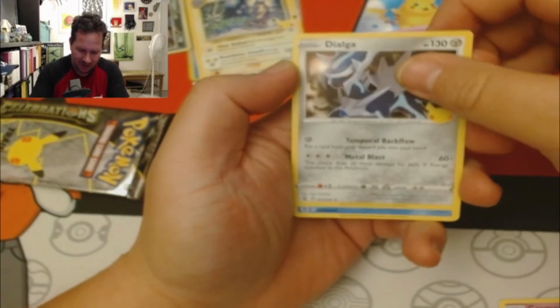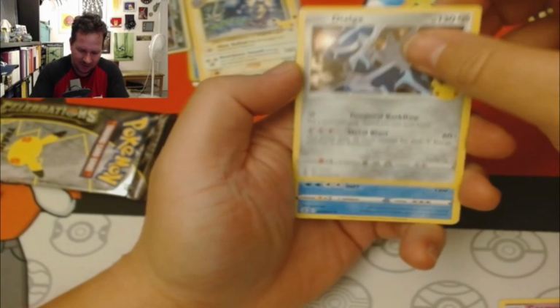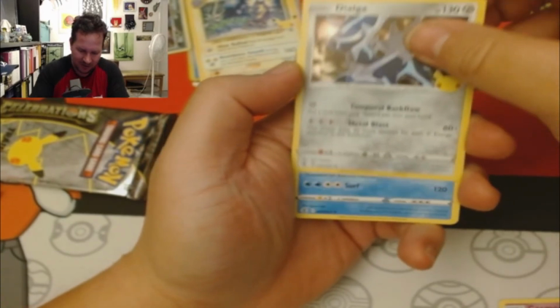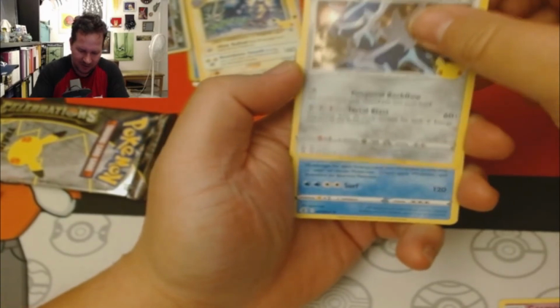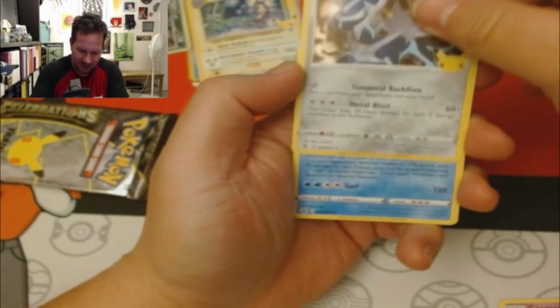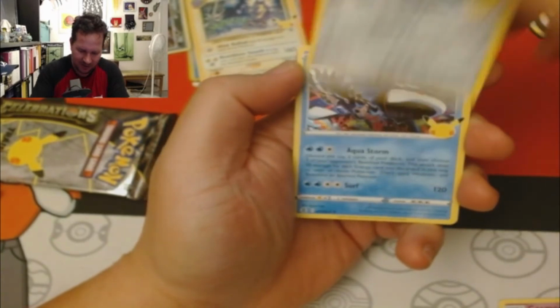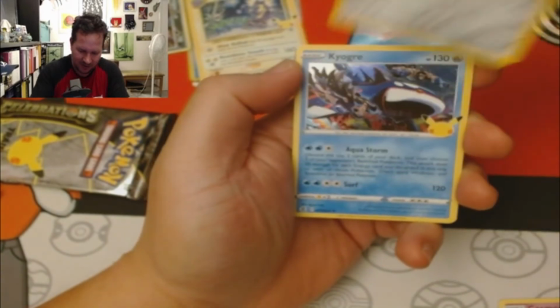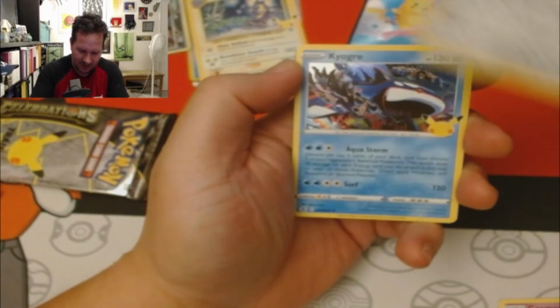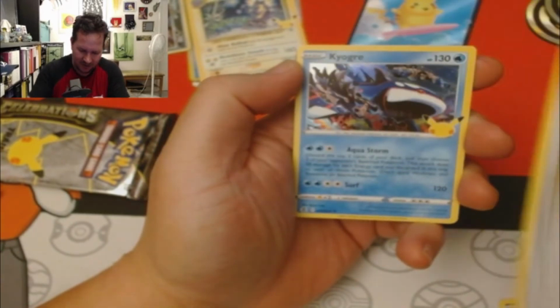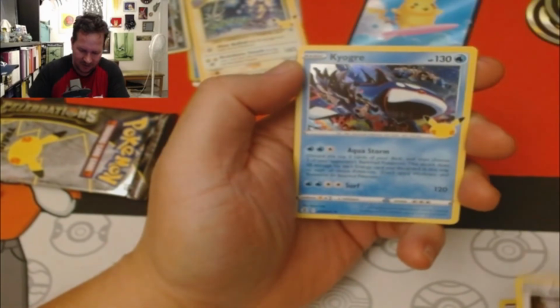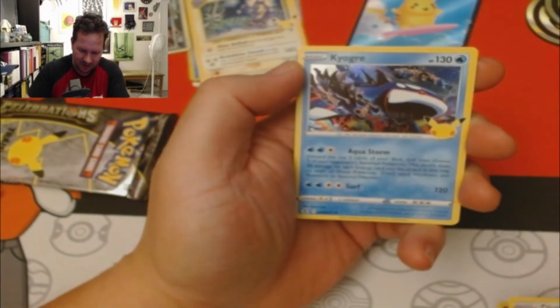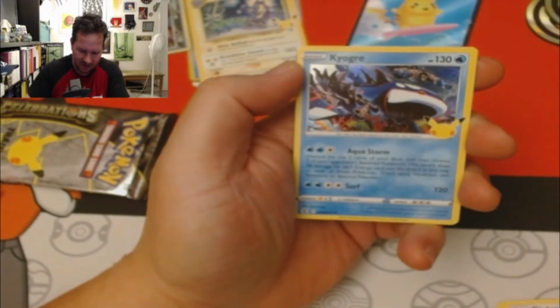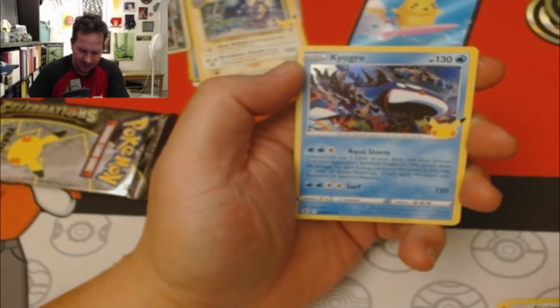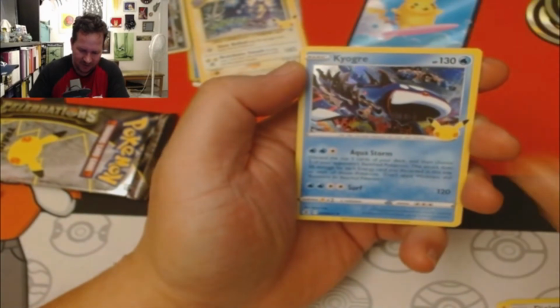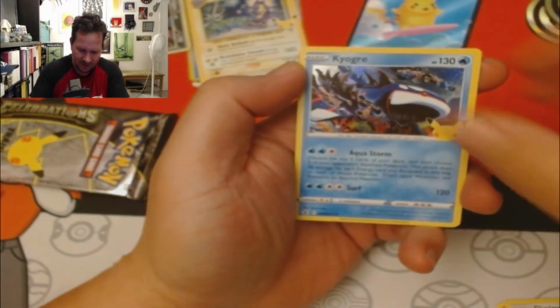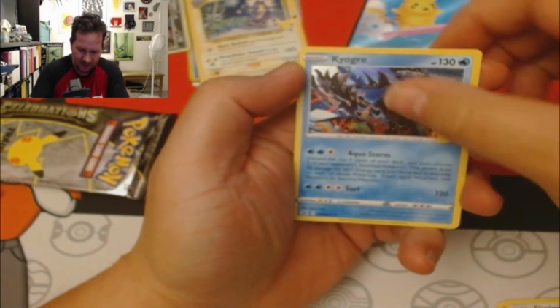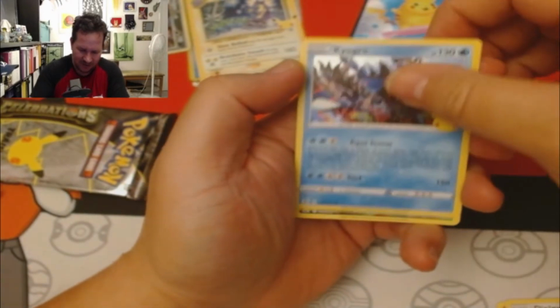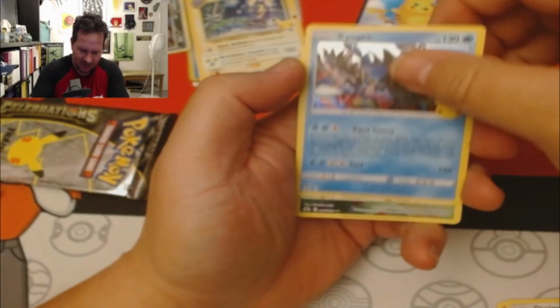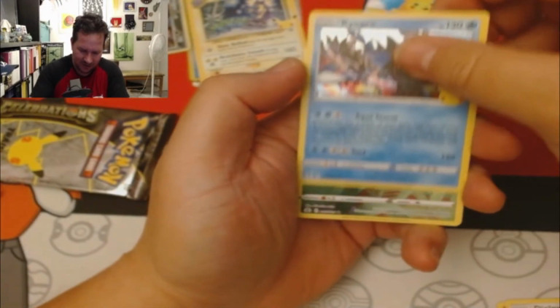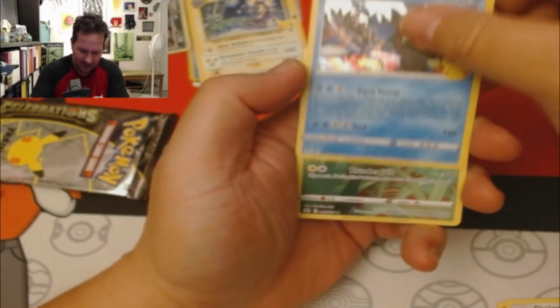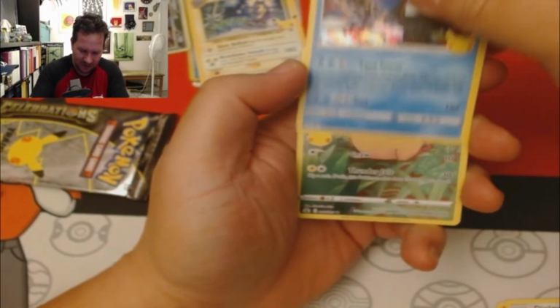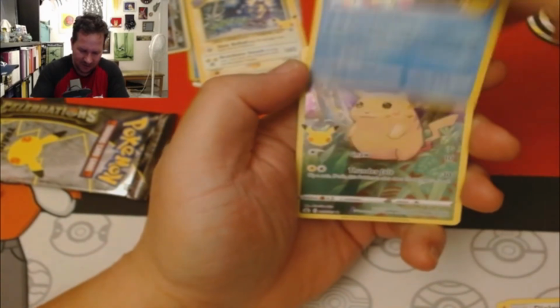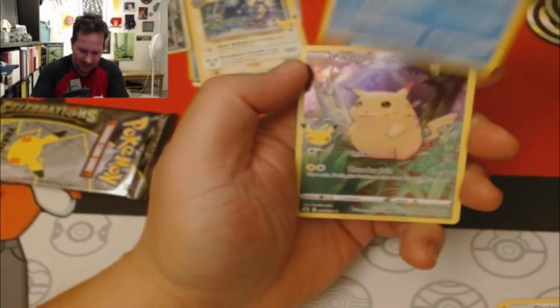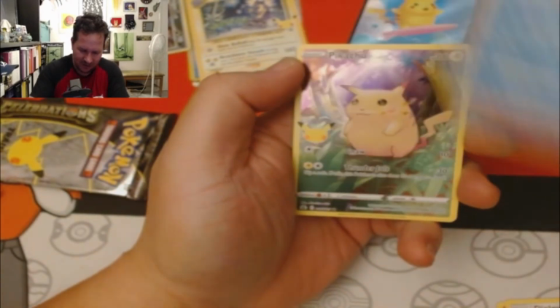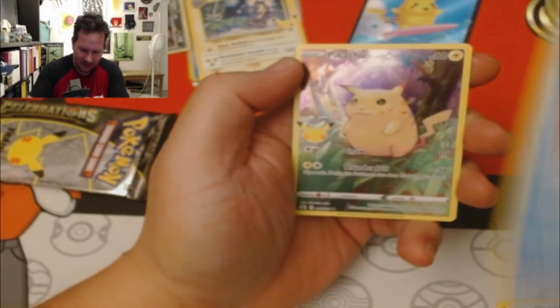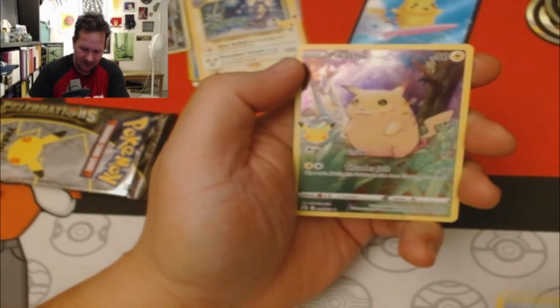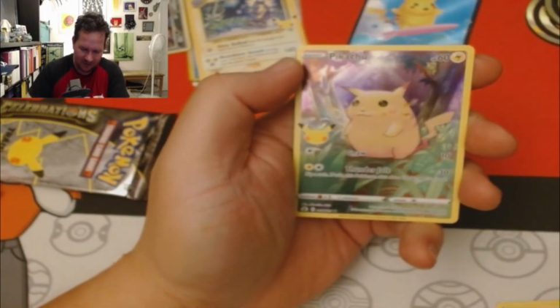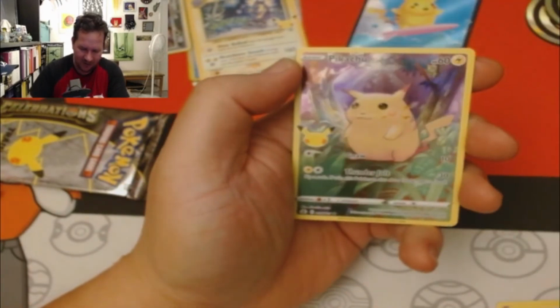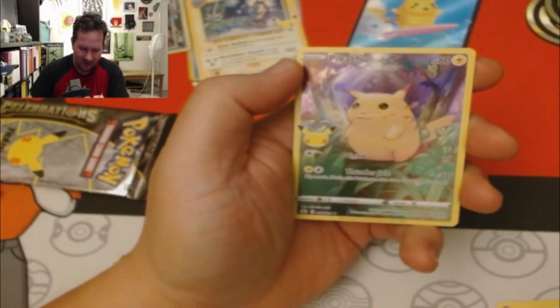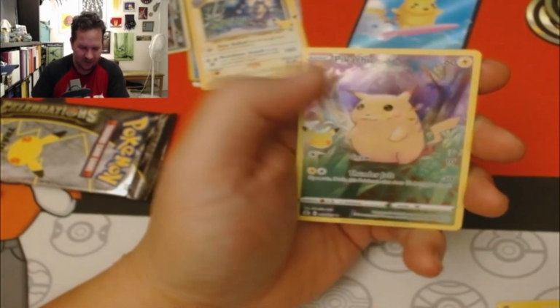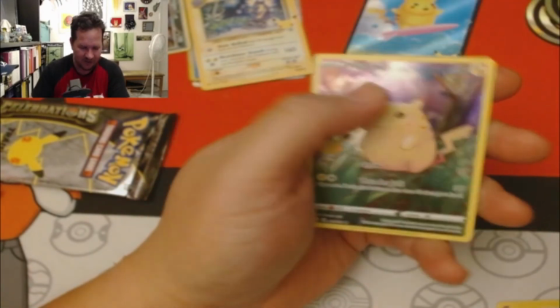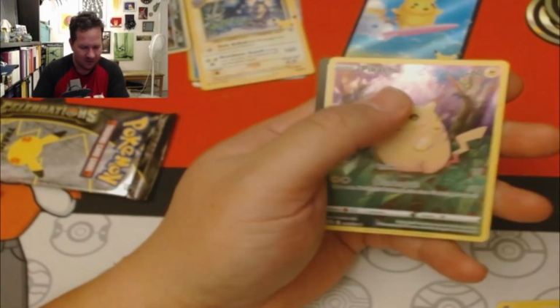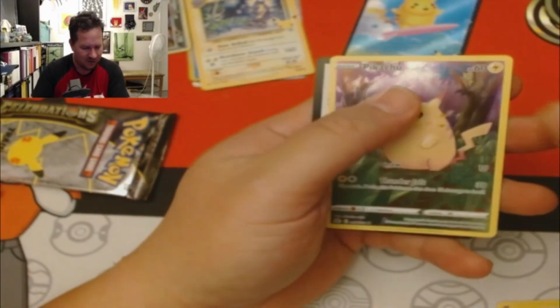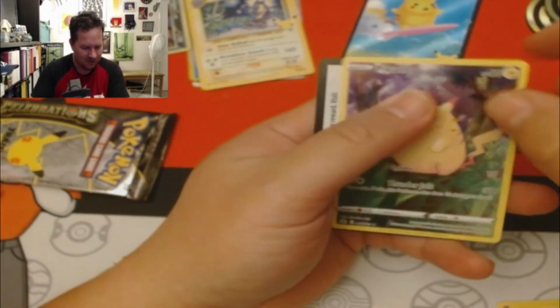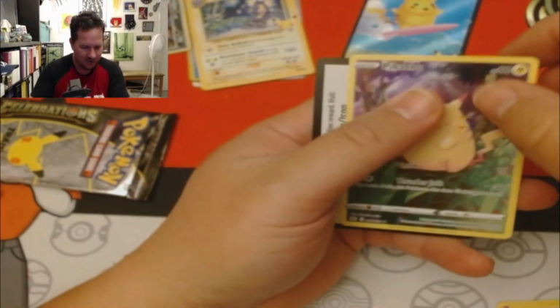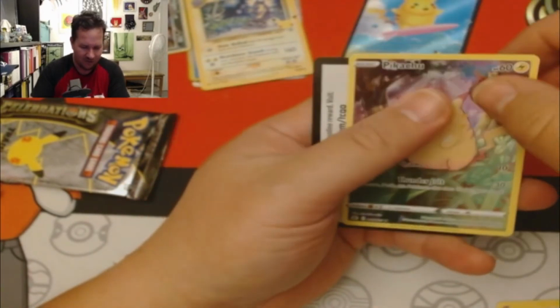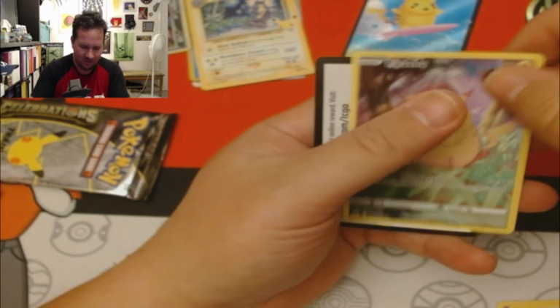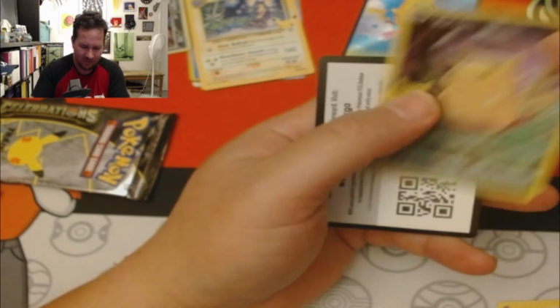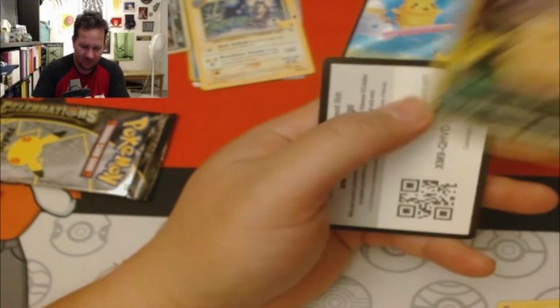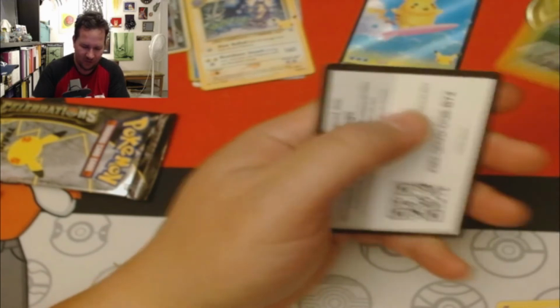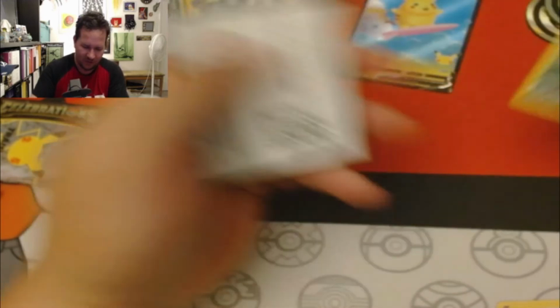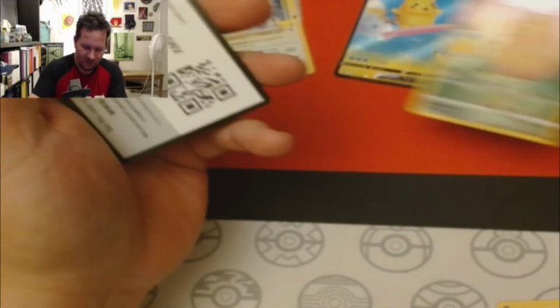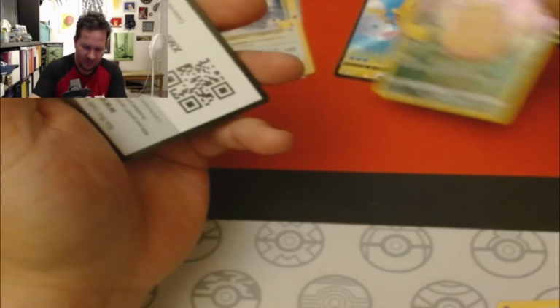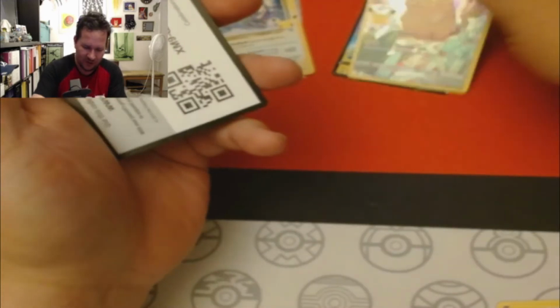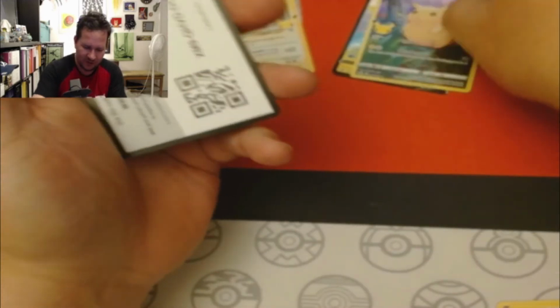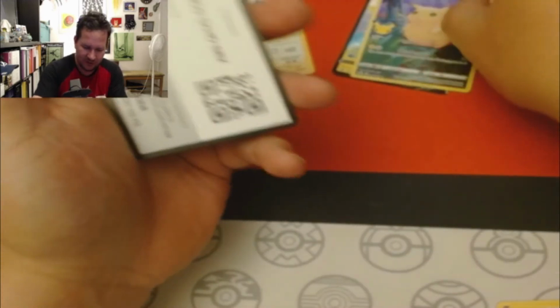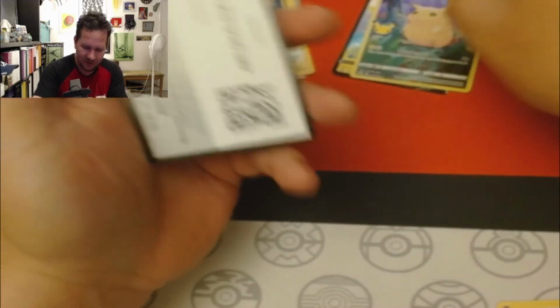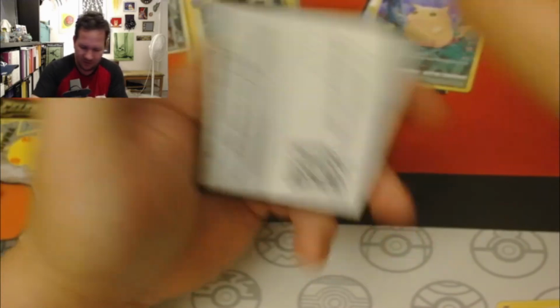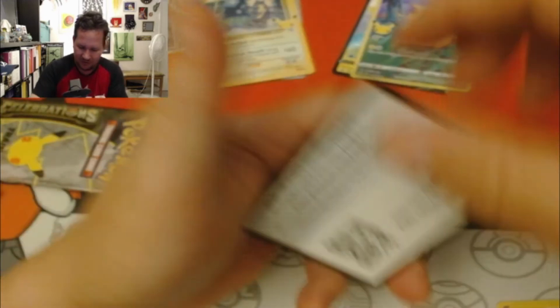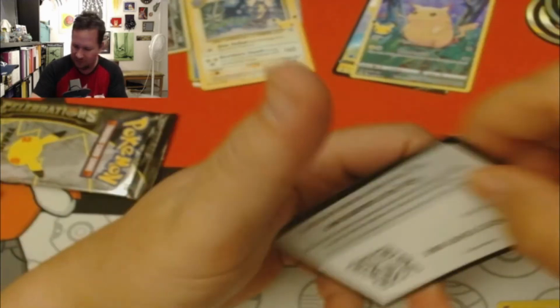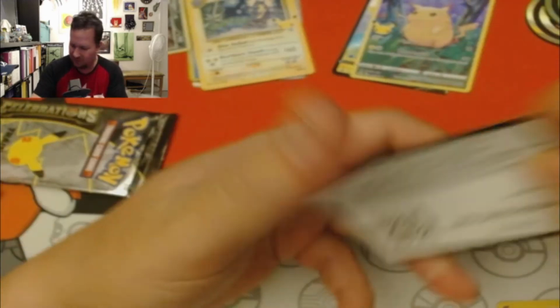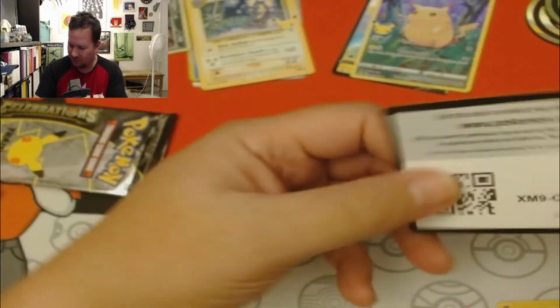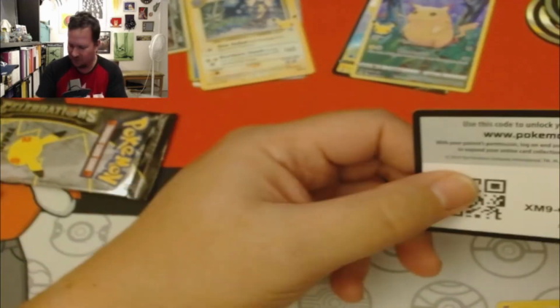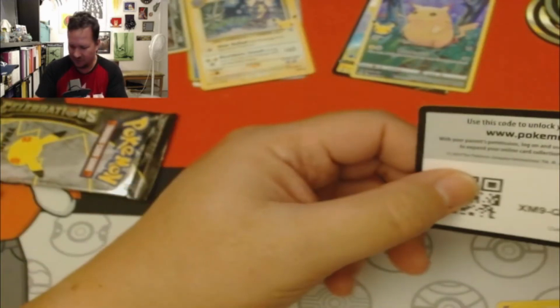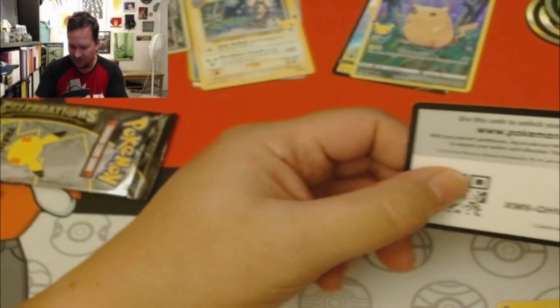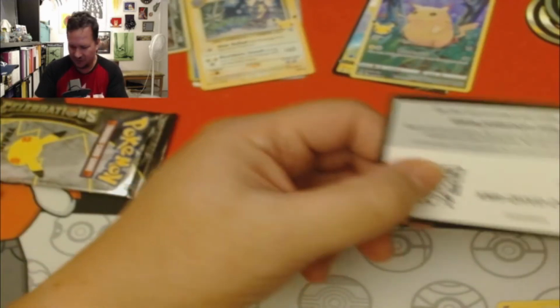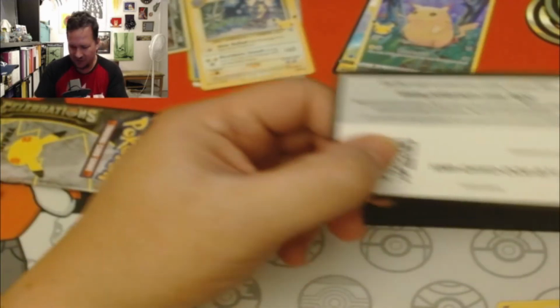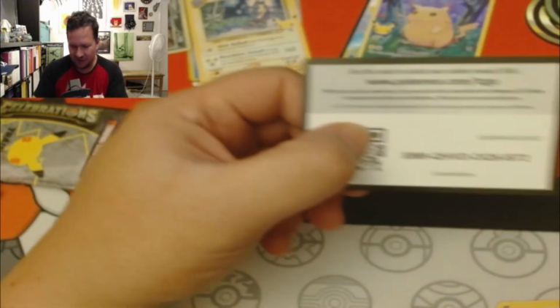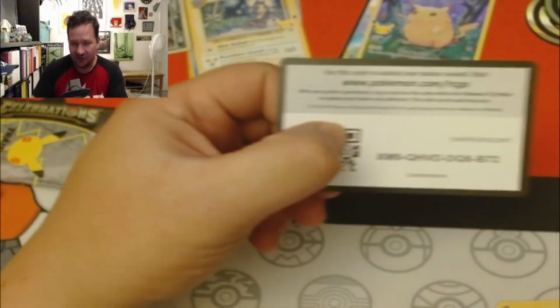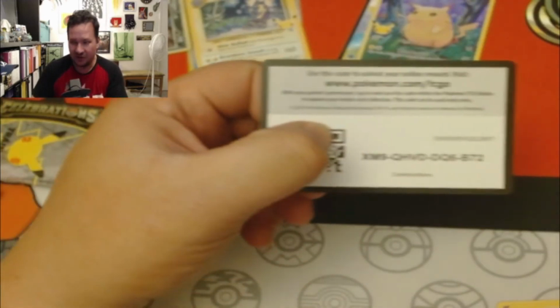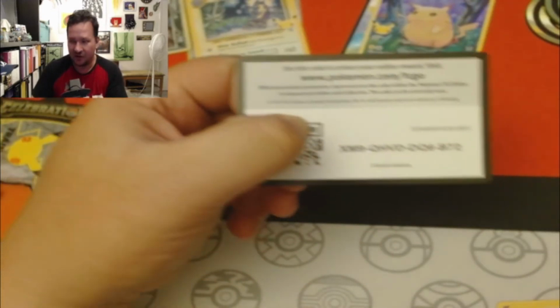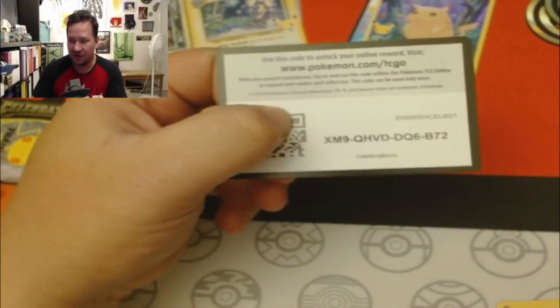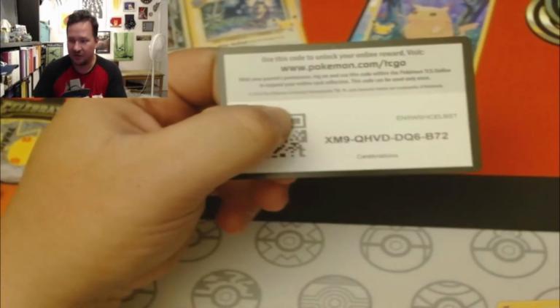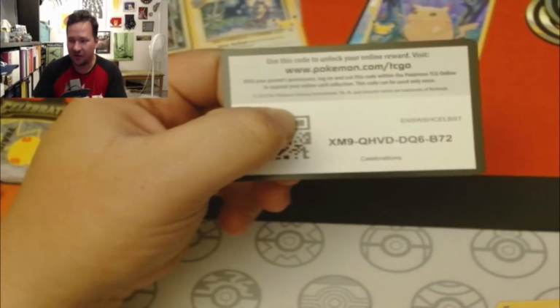A Dialga, a Kyogre, full art Pikachu — code card.